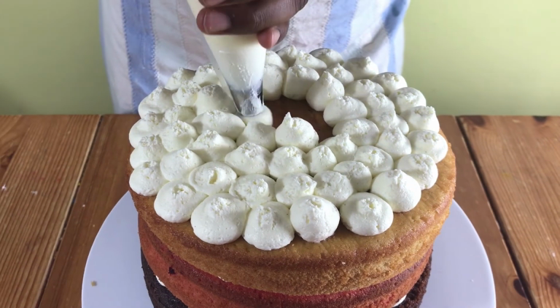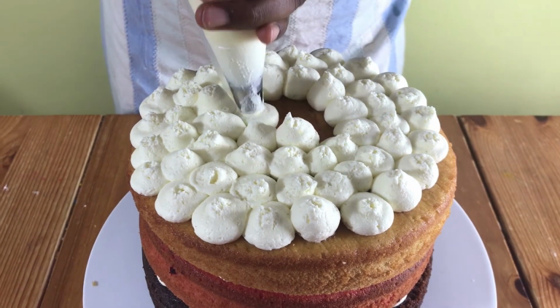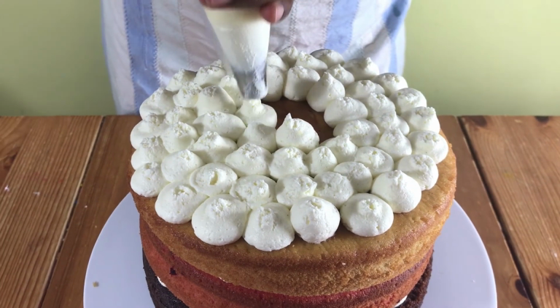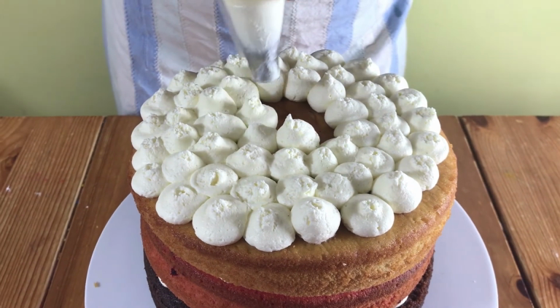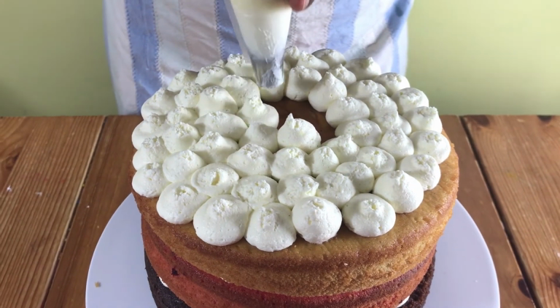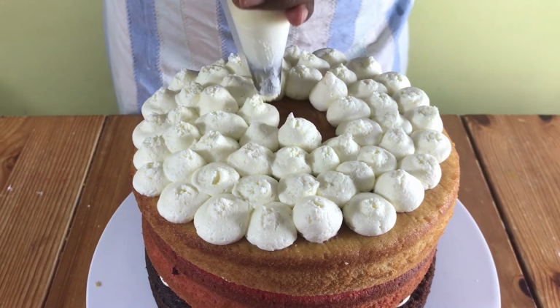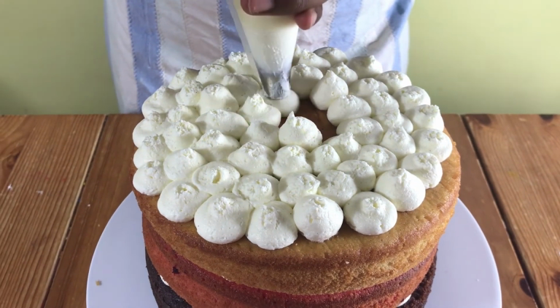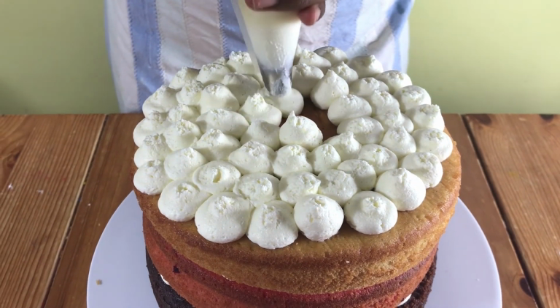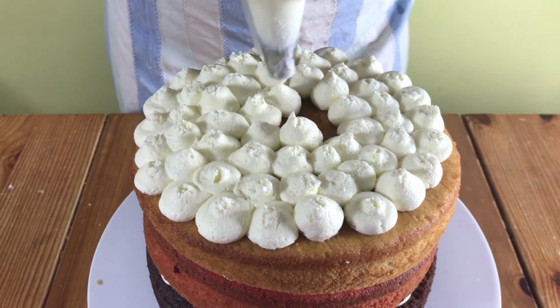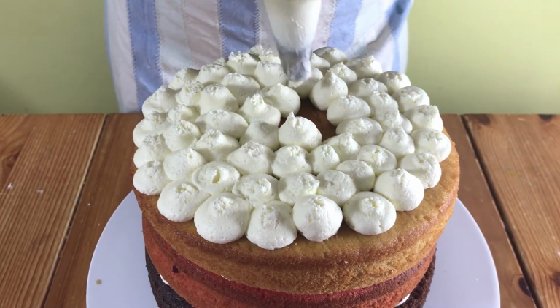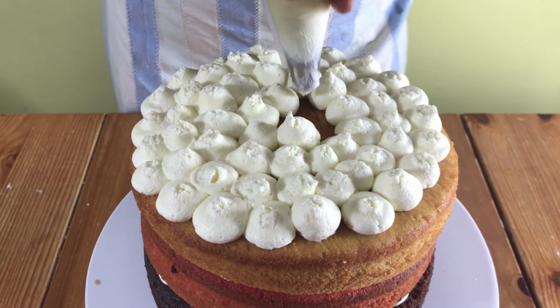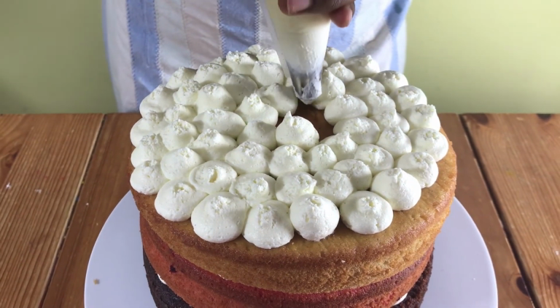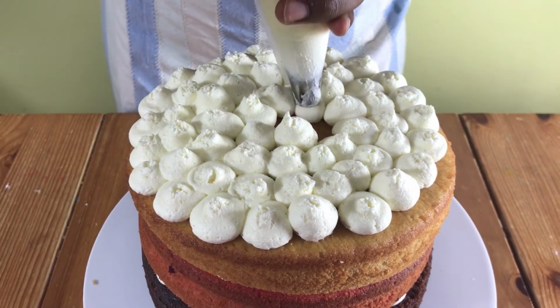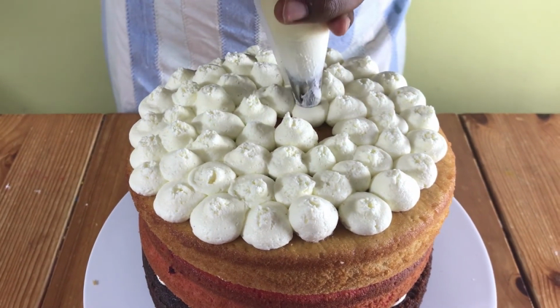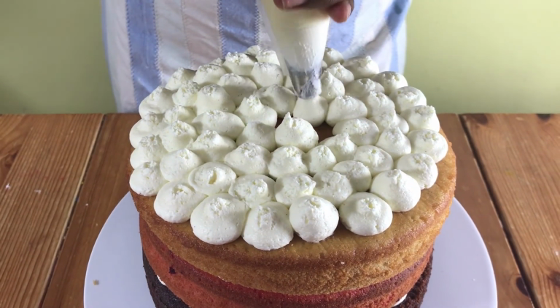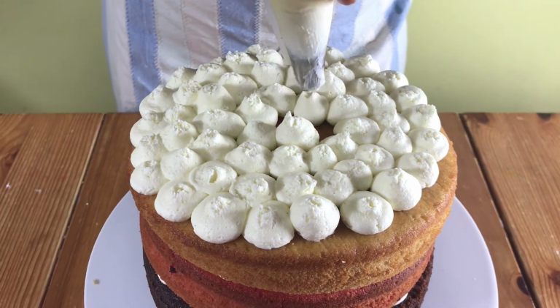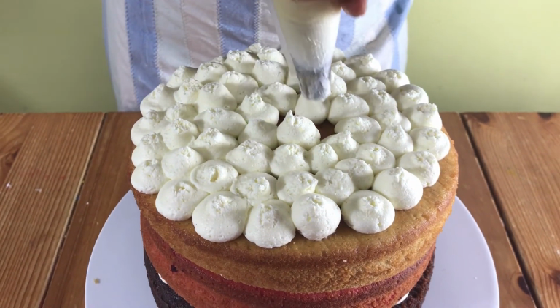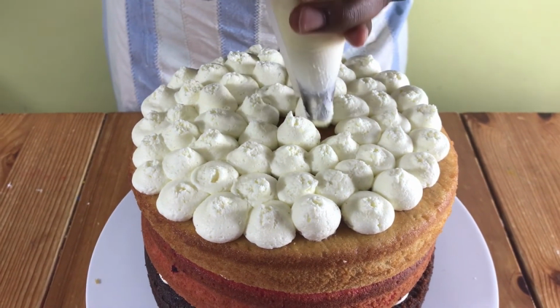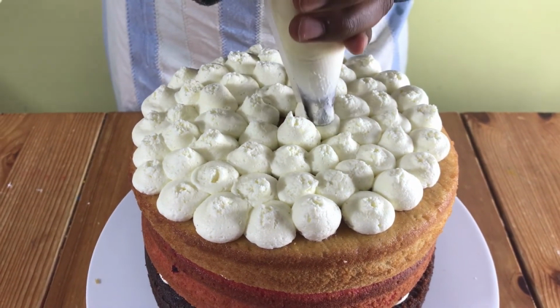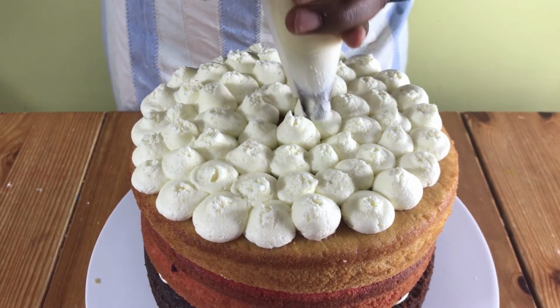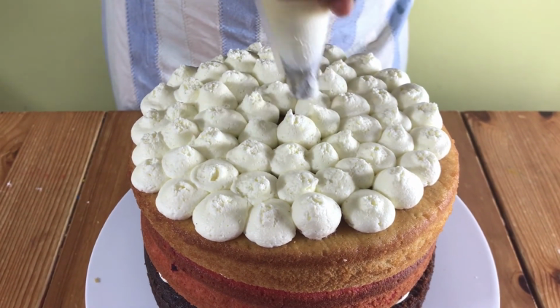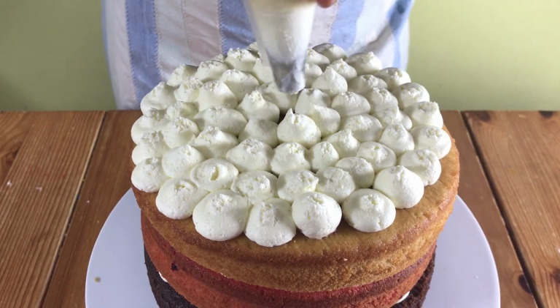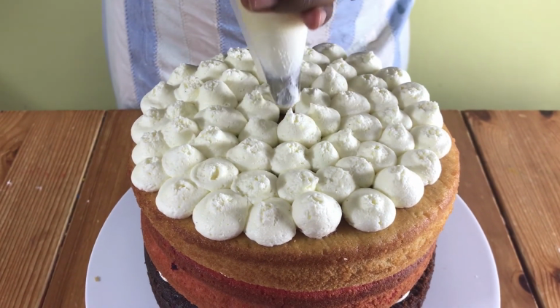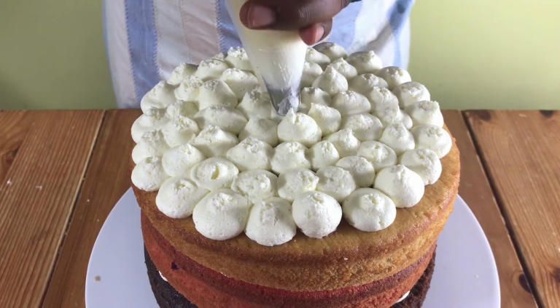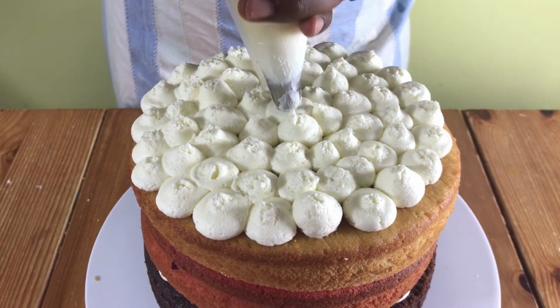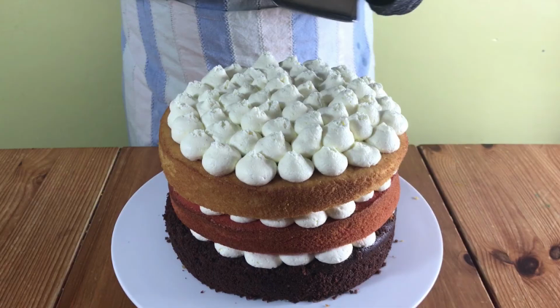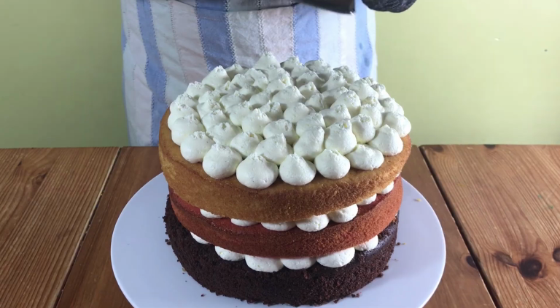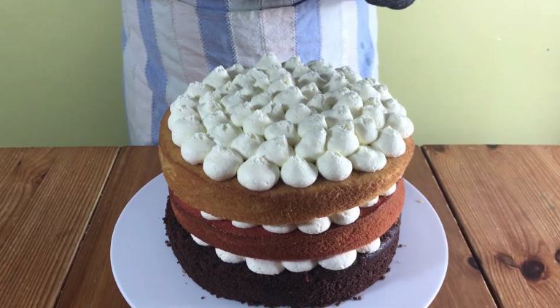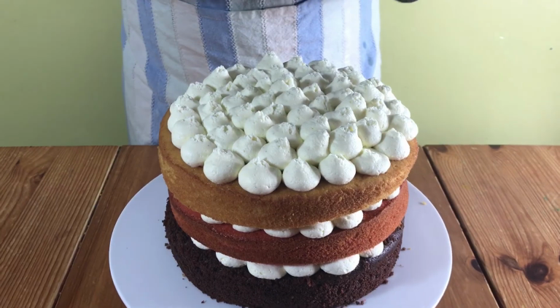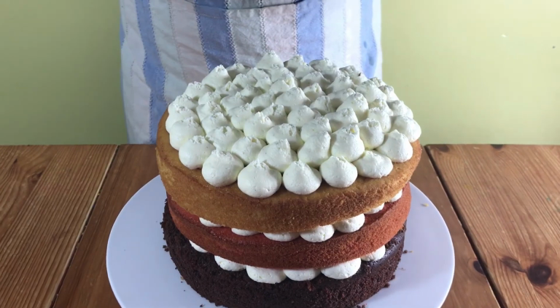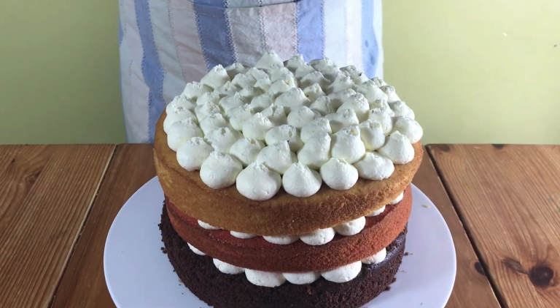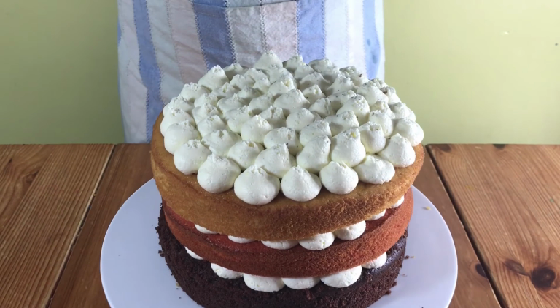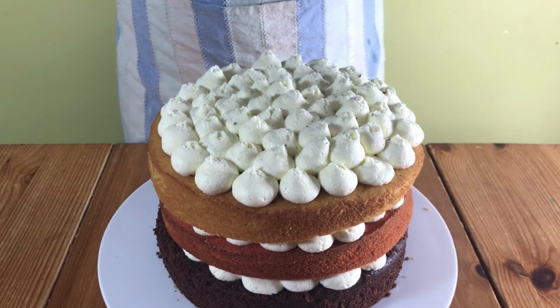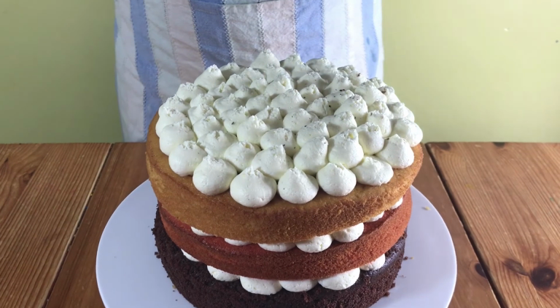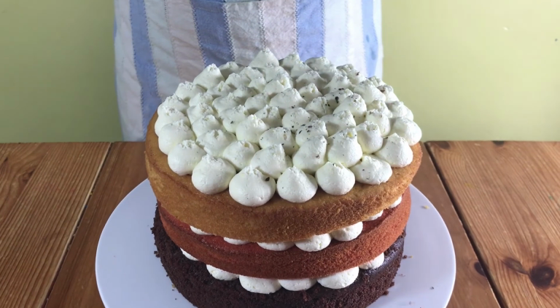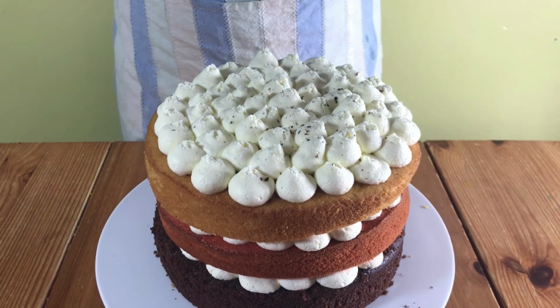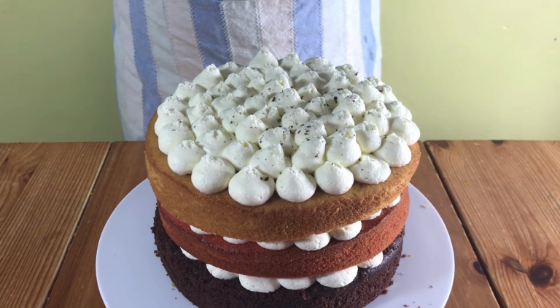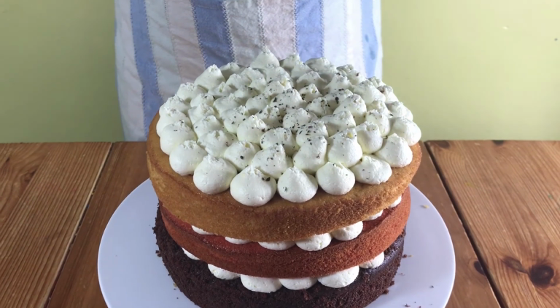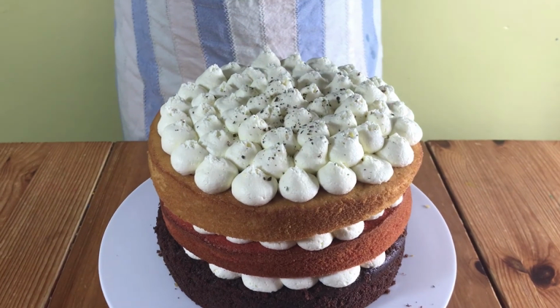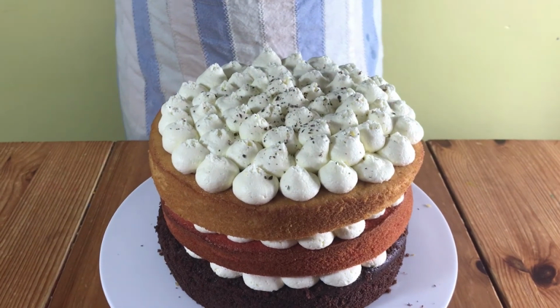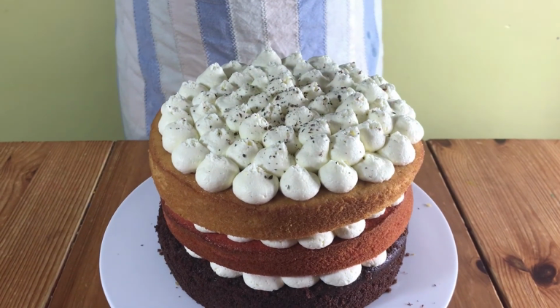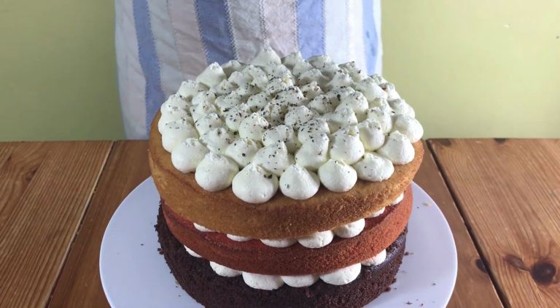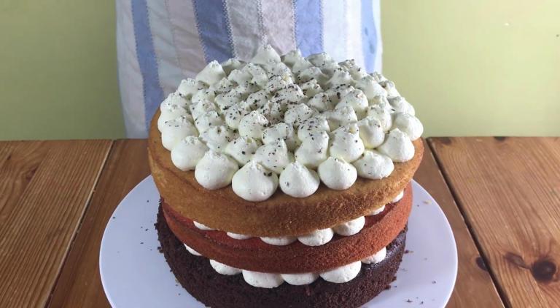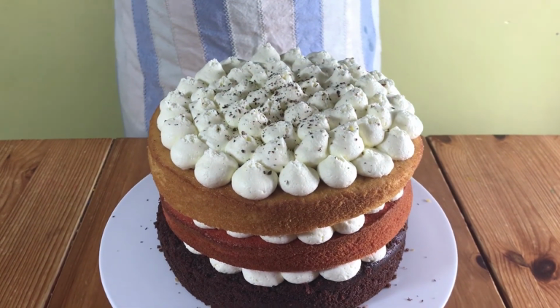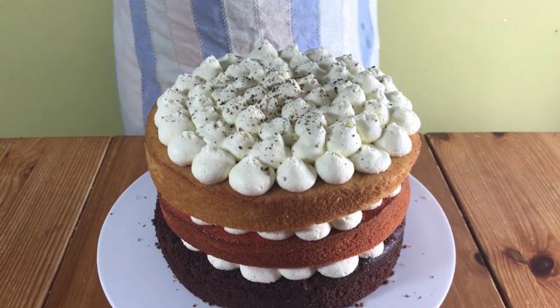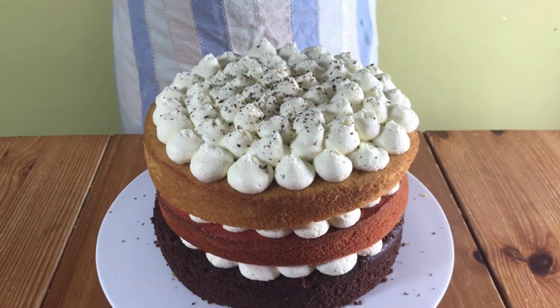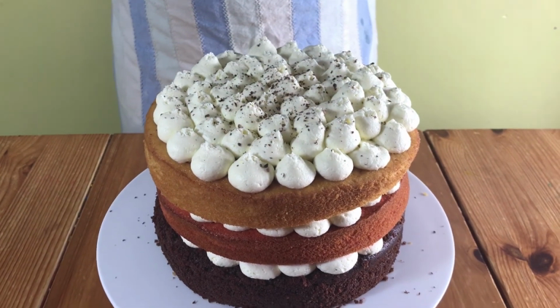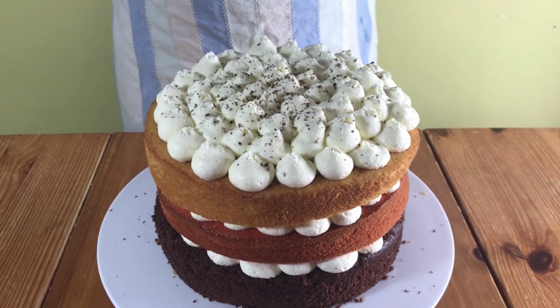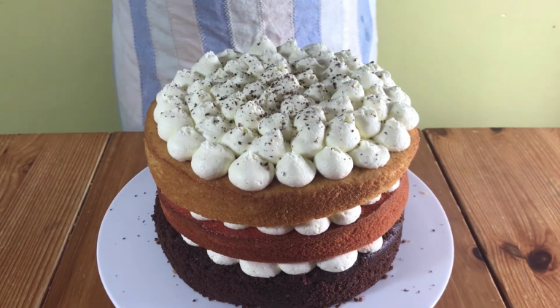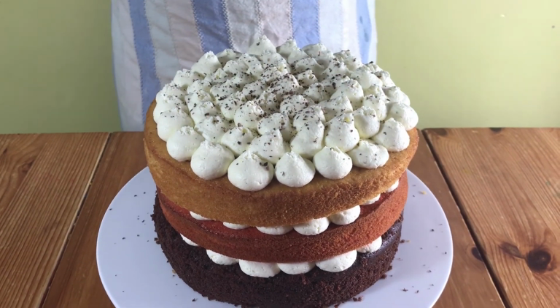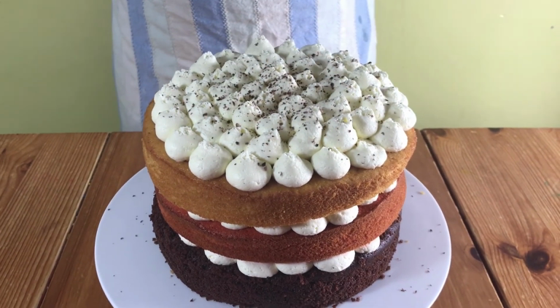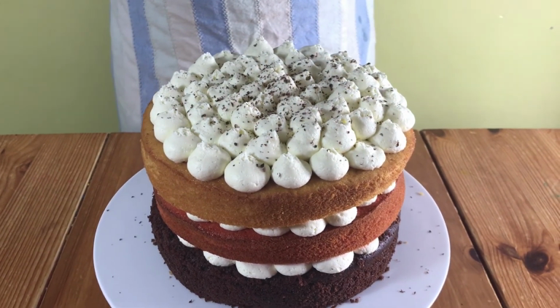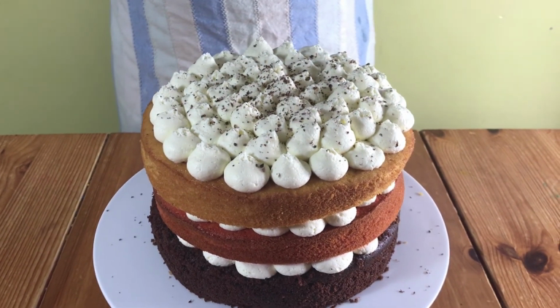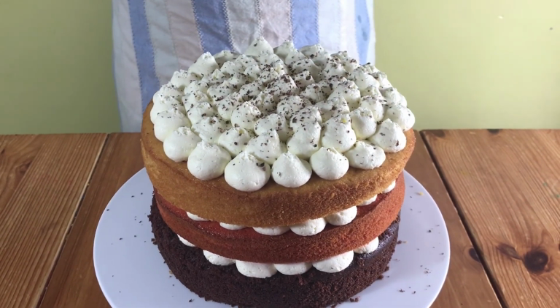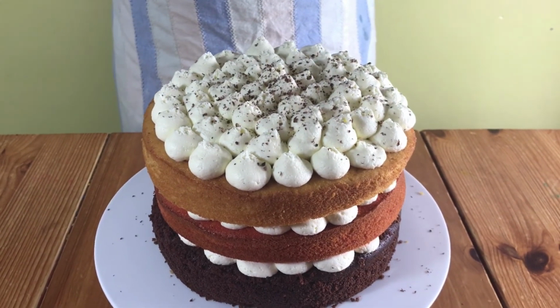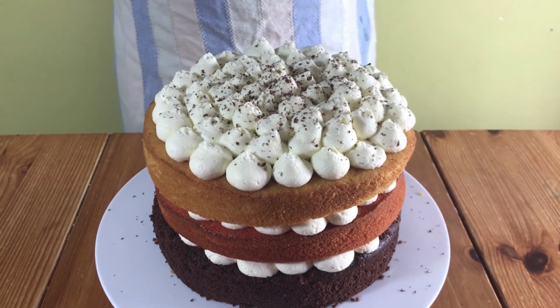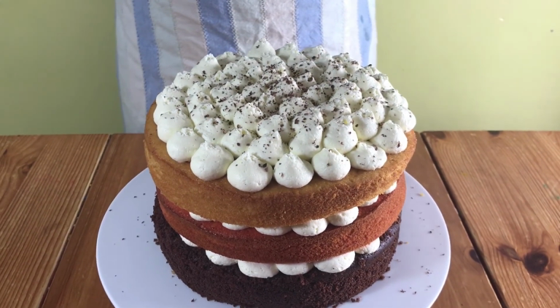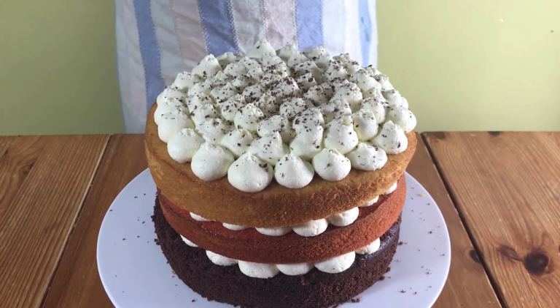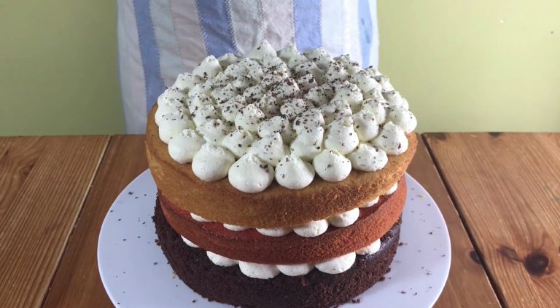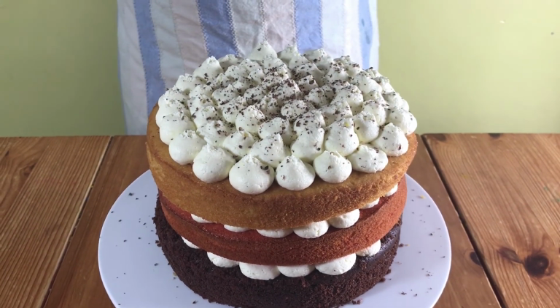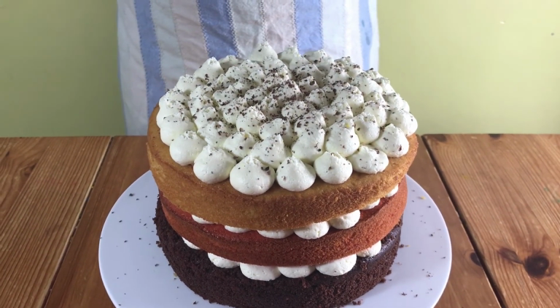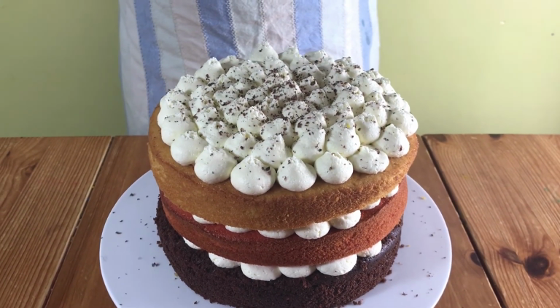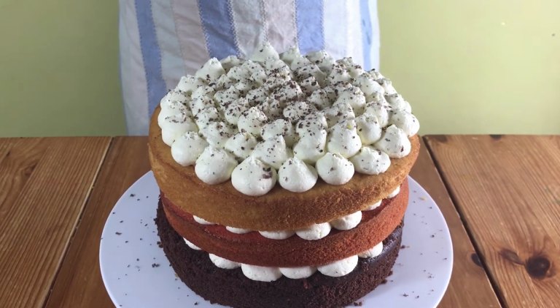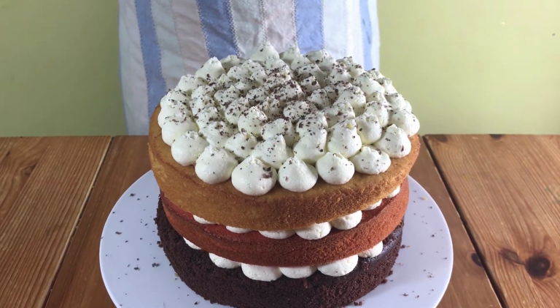Then put your final layer of cake on top and decorate with icing again till you get to the middle, and then I'm going to grate some chocolate on top and that's it, nice and simple.